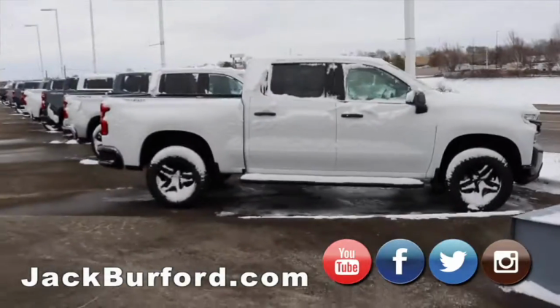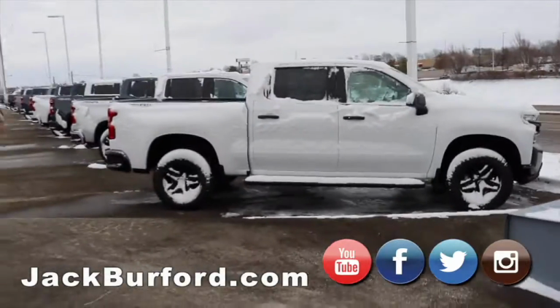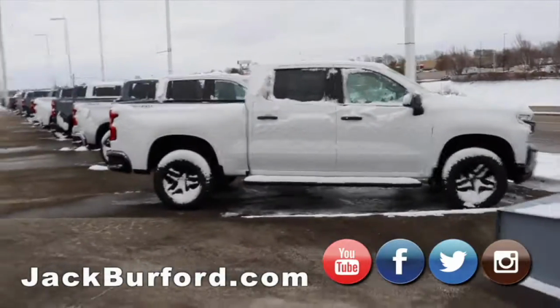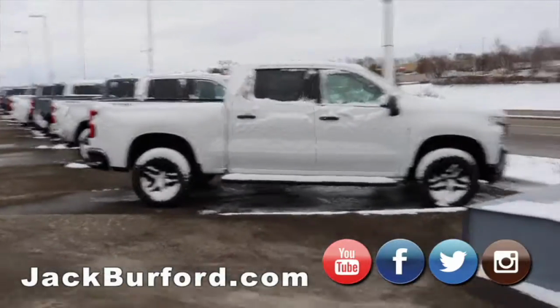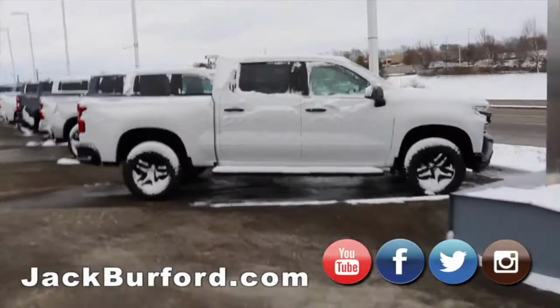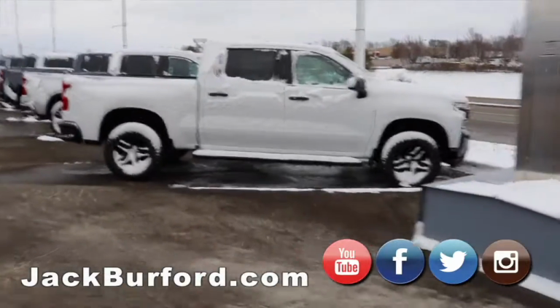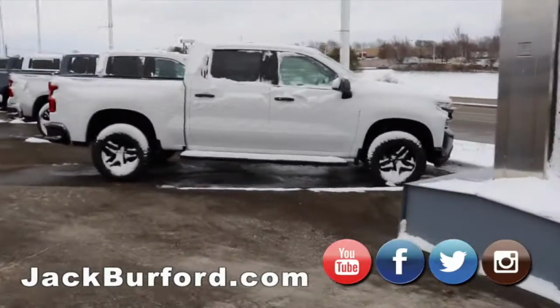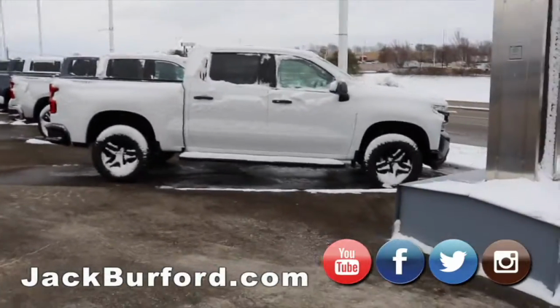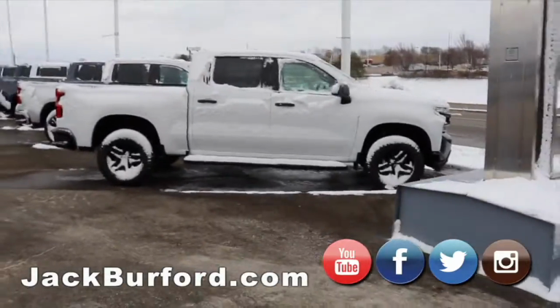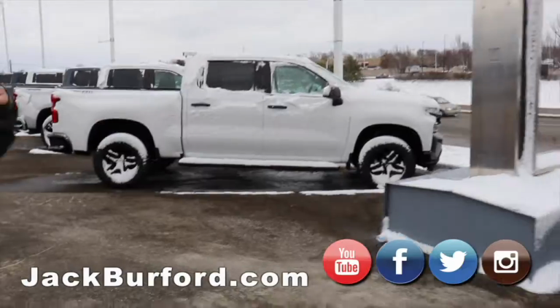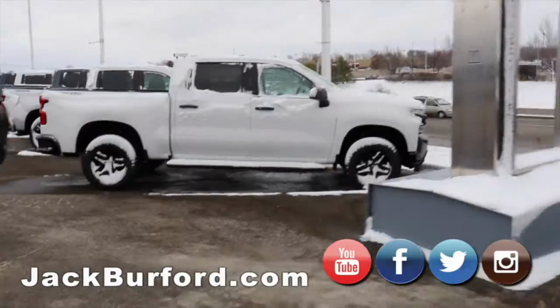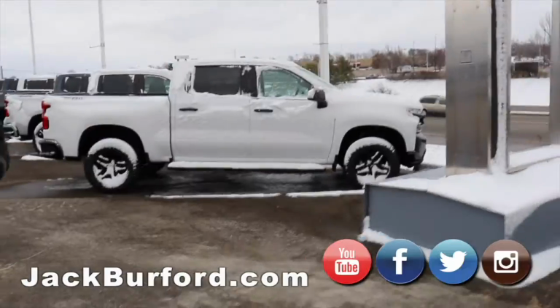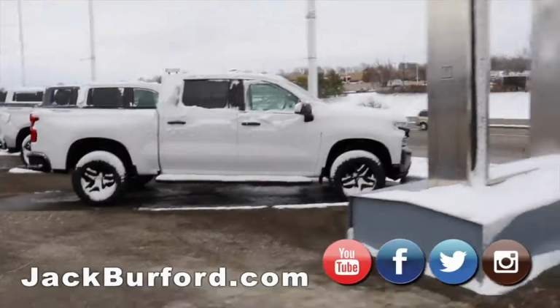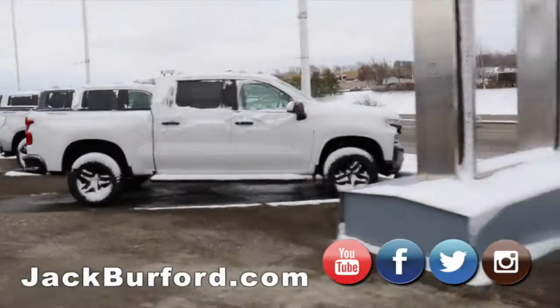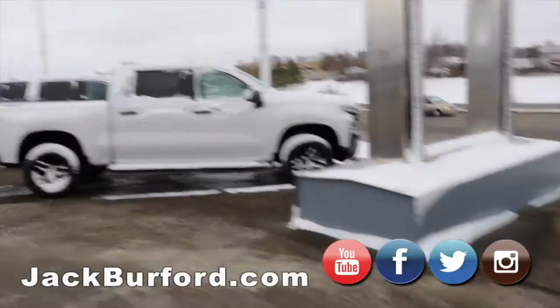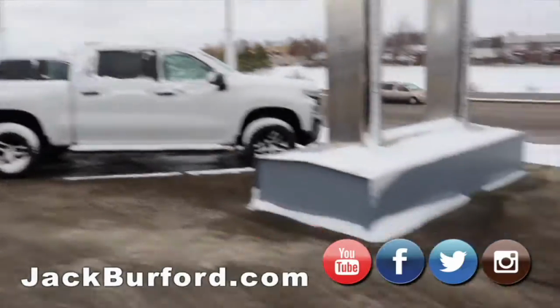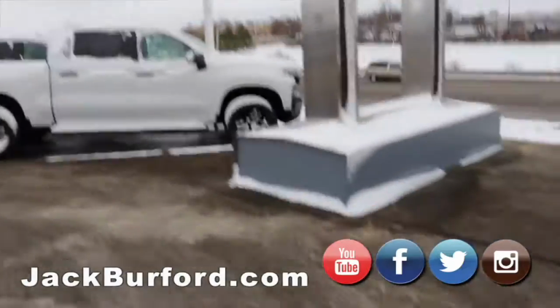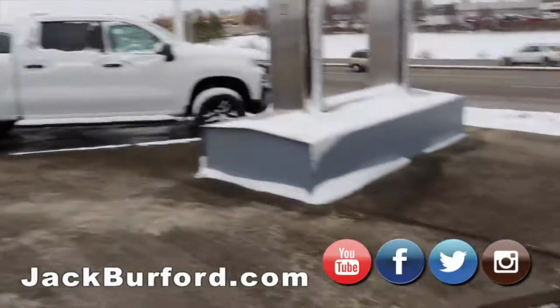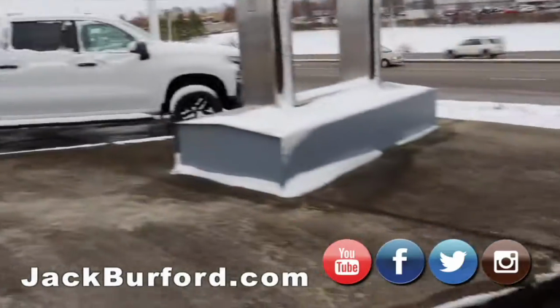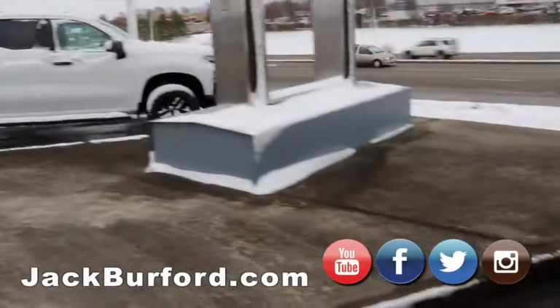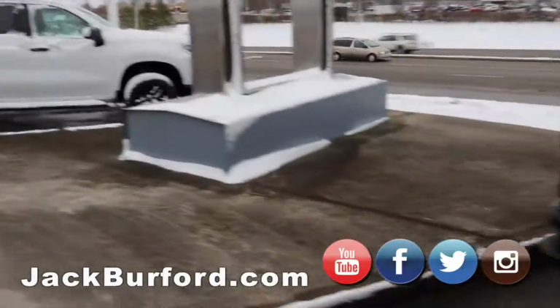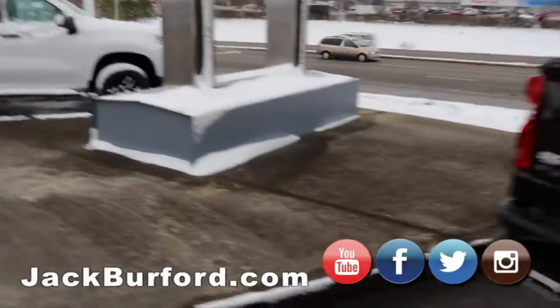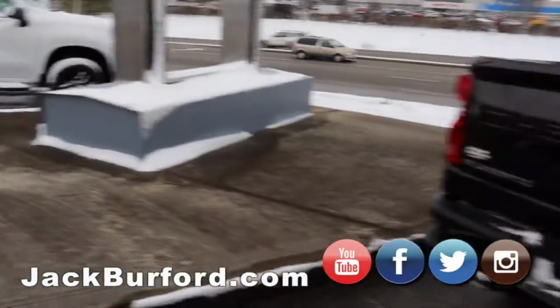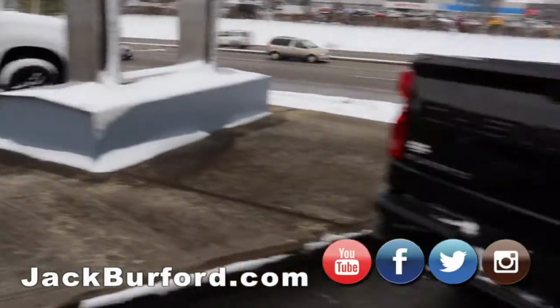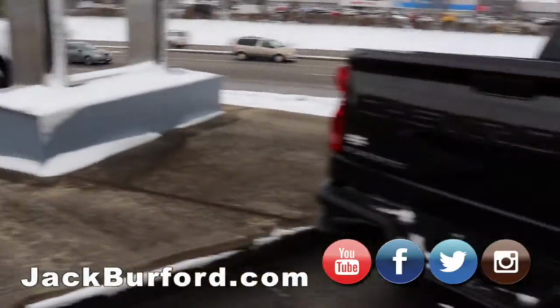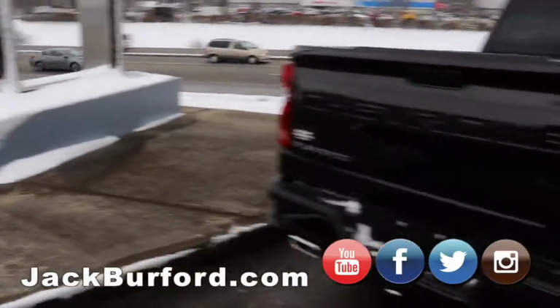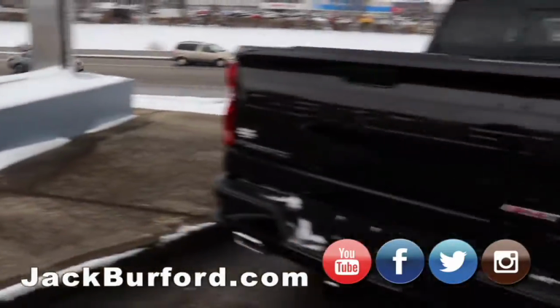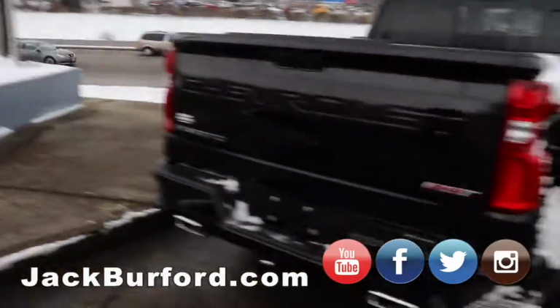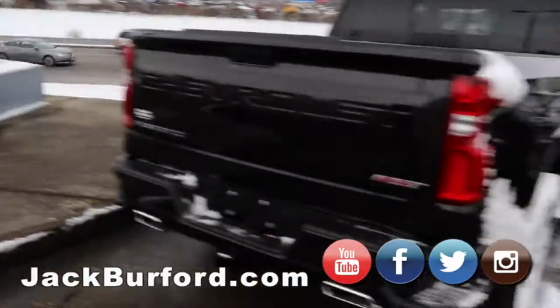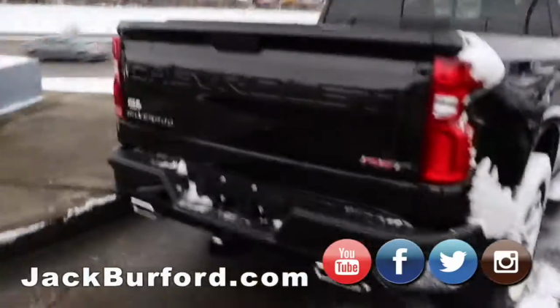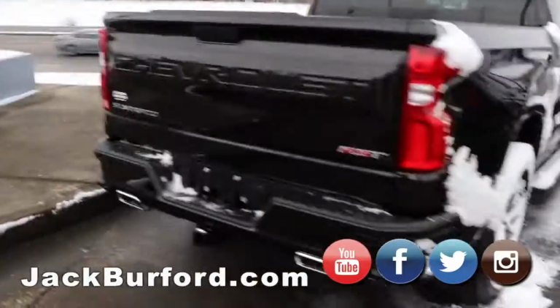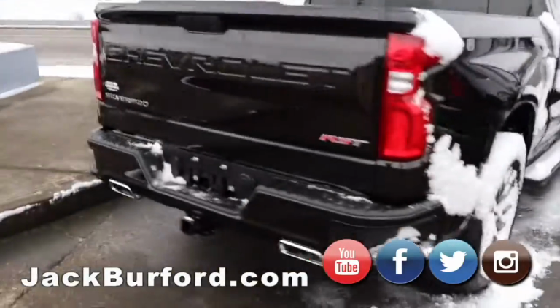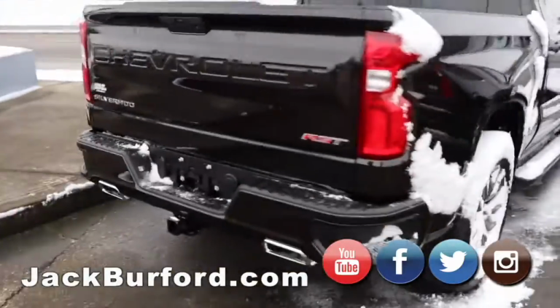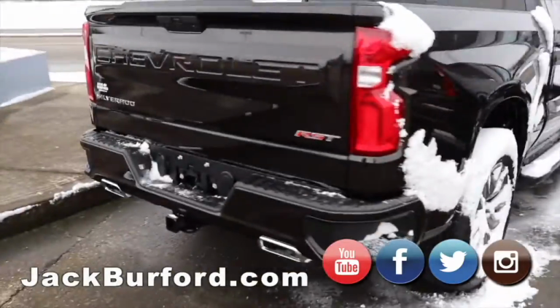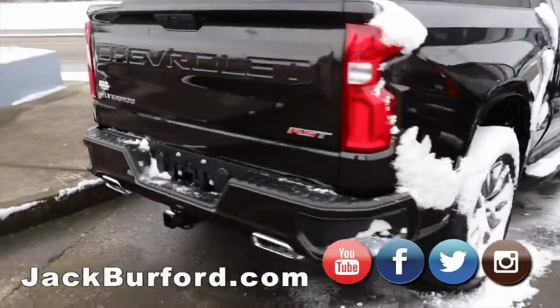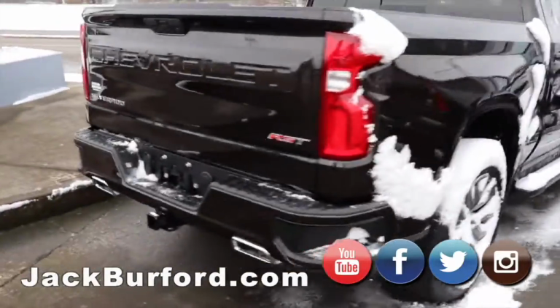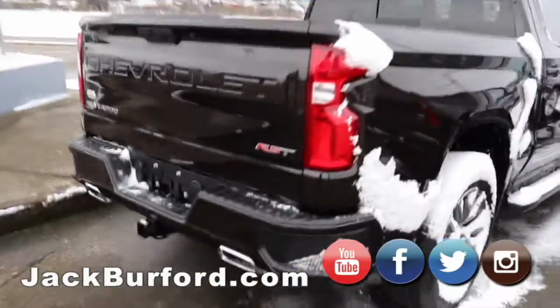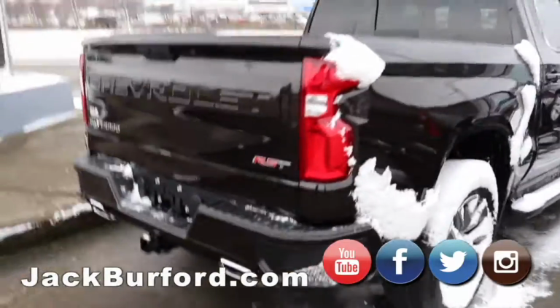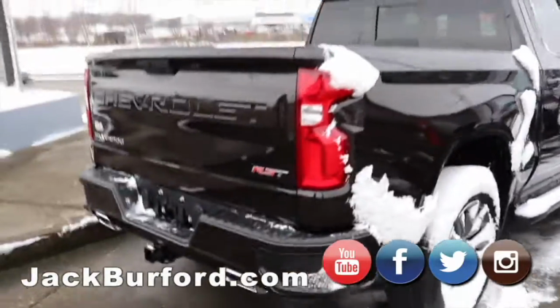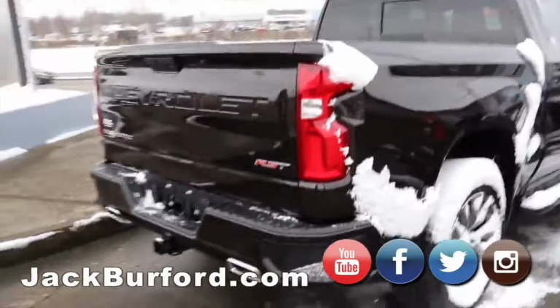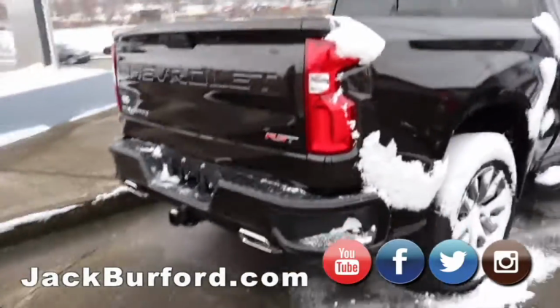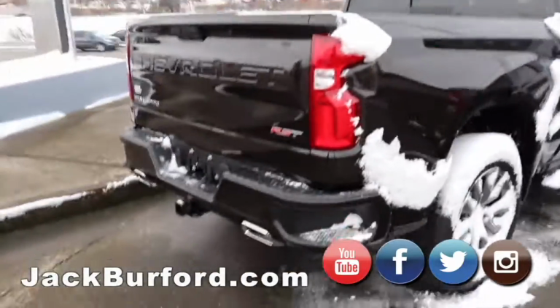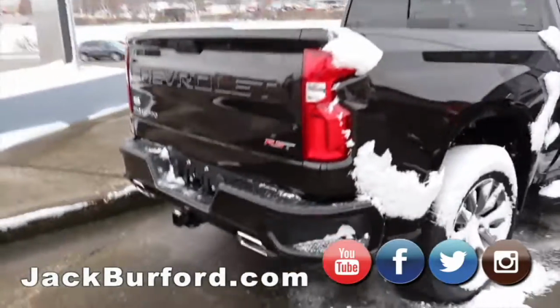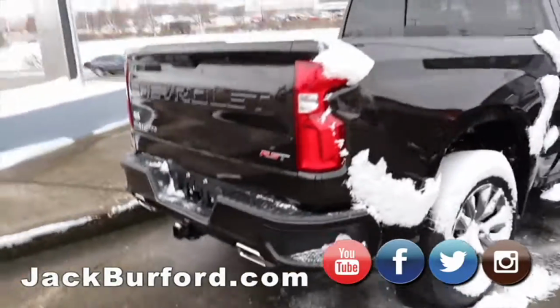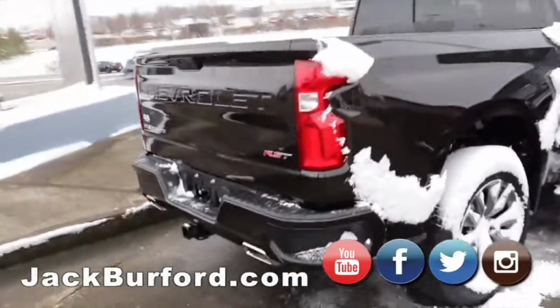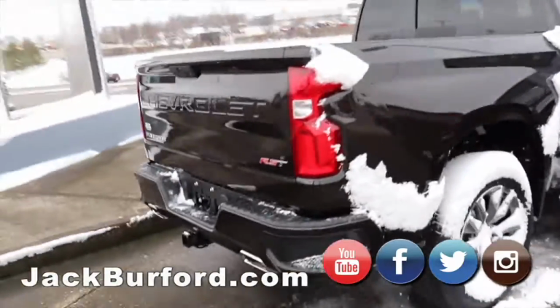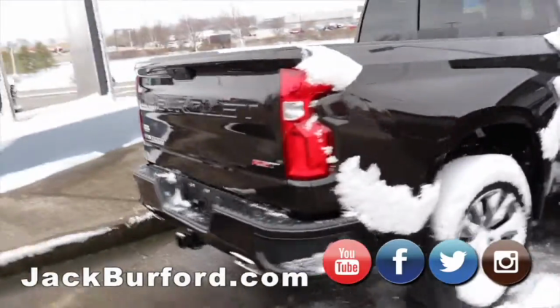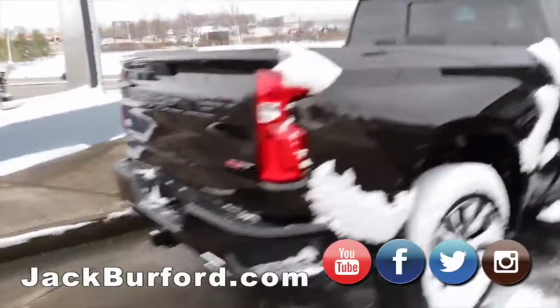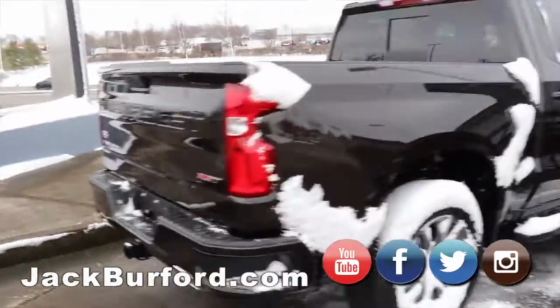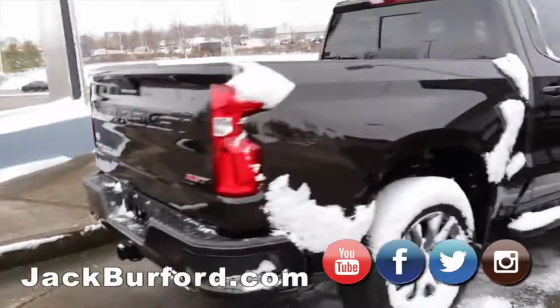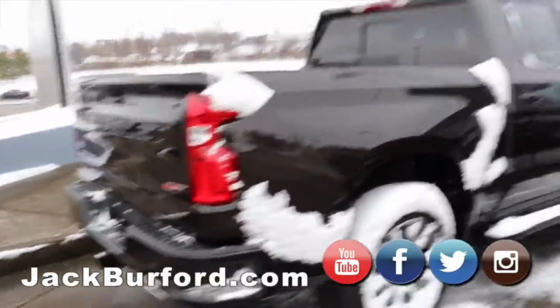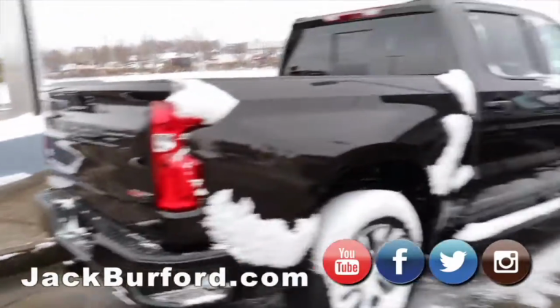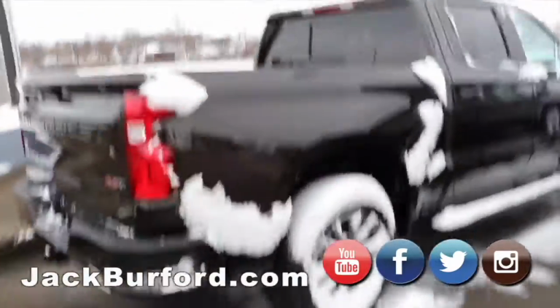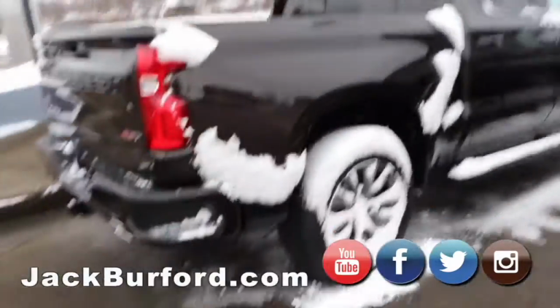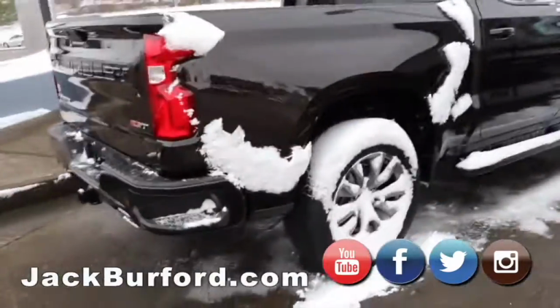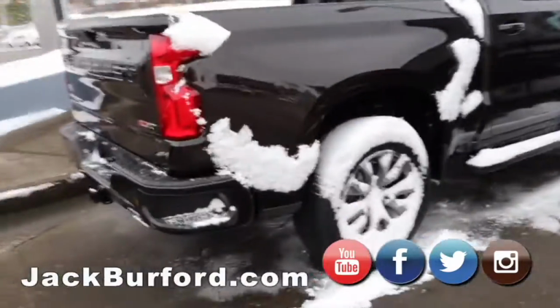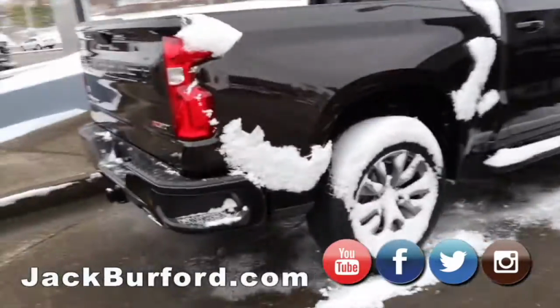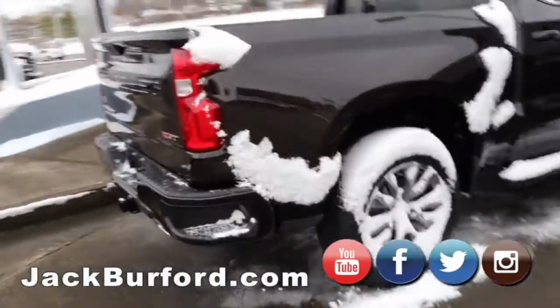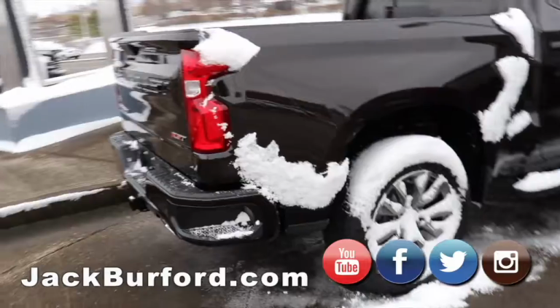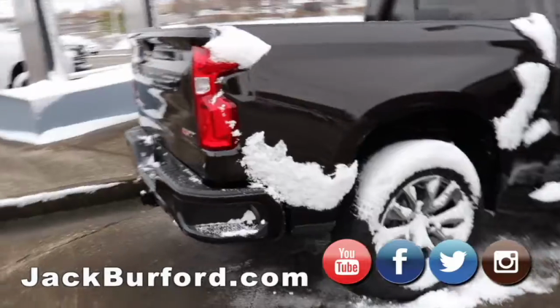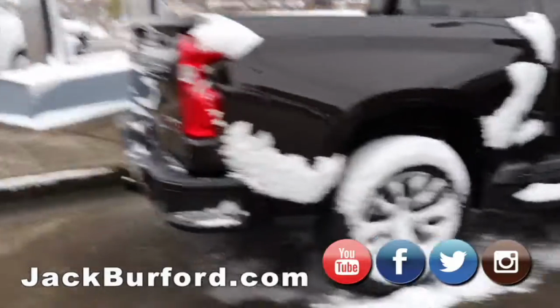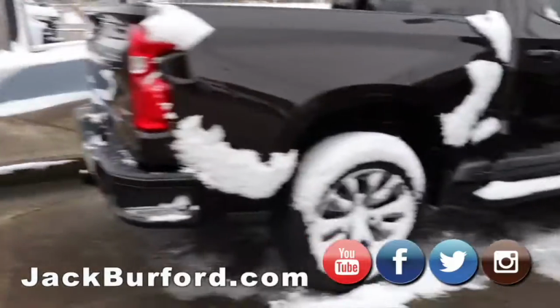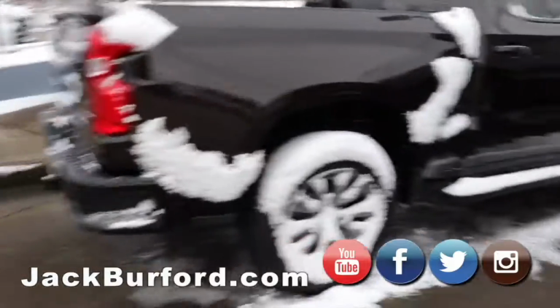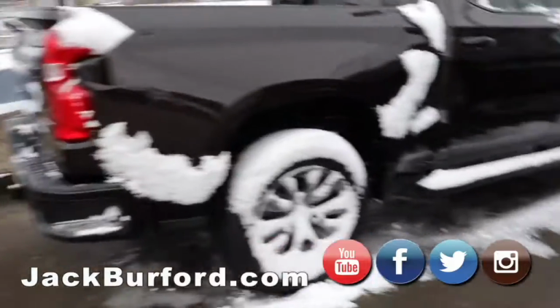It's a crew cab. And then we have this brownish RST Silverado.